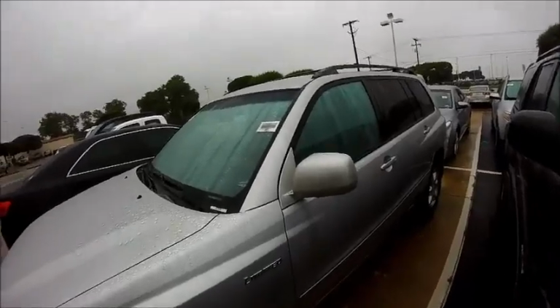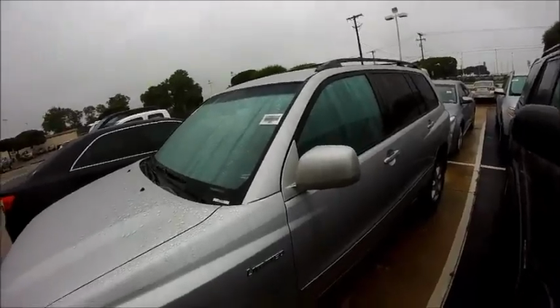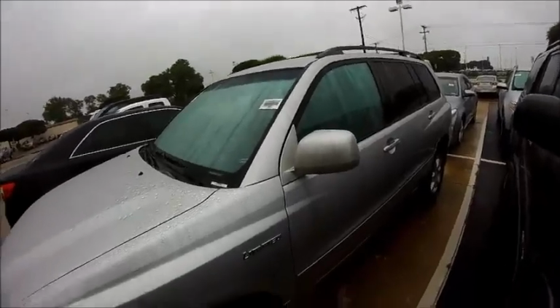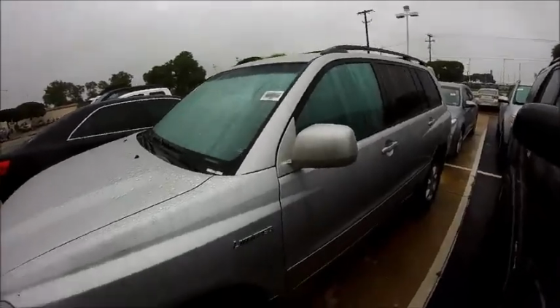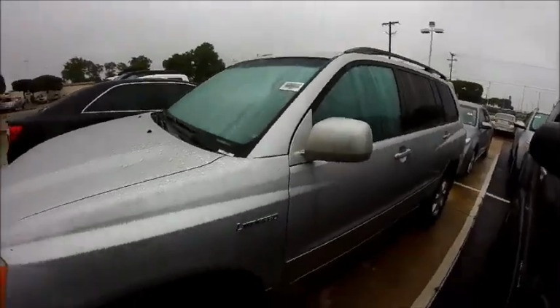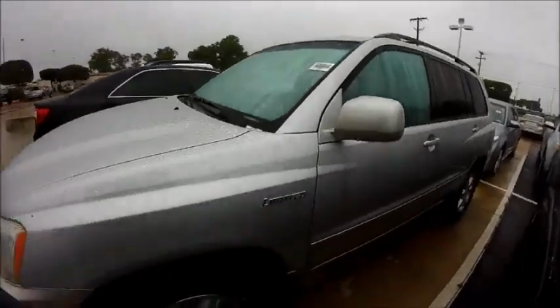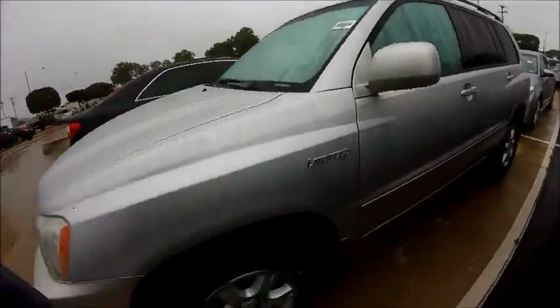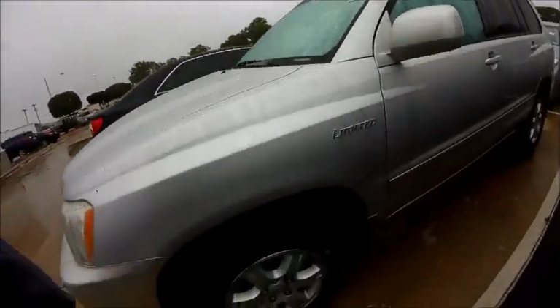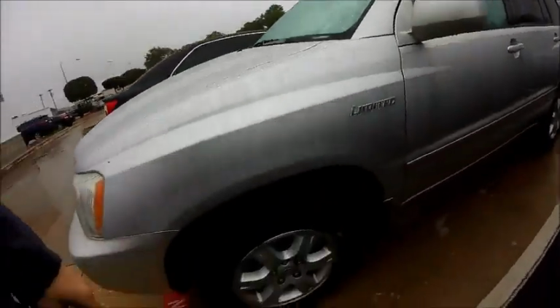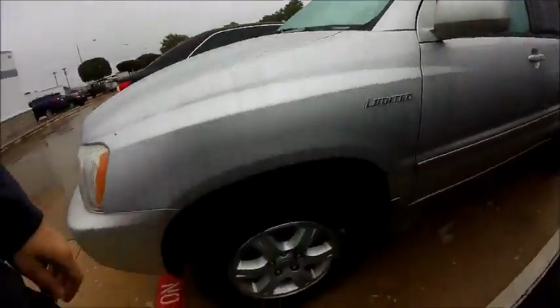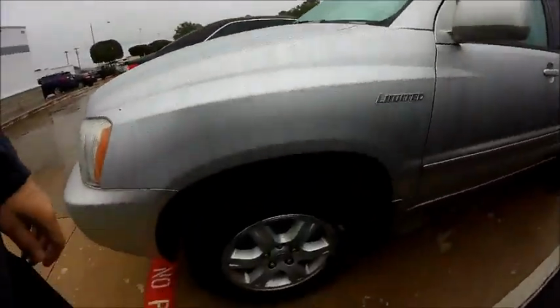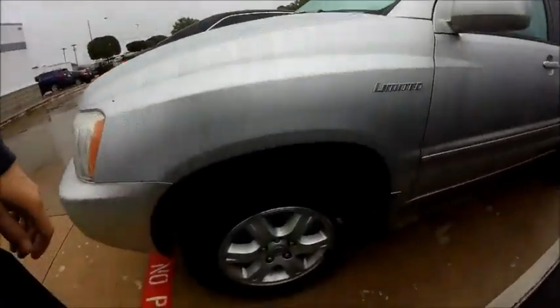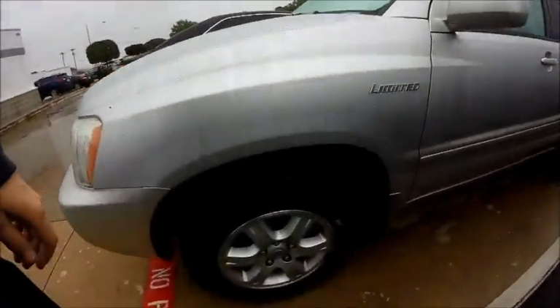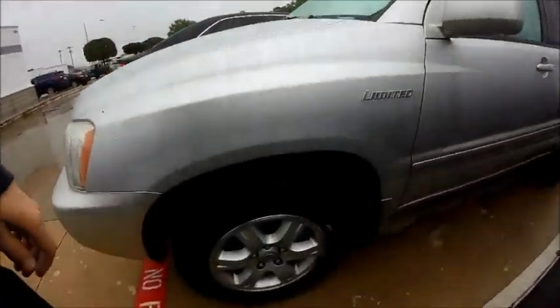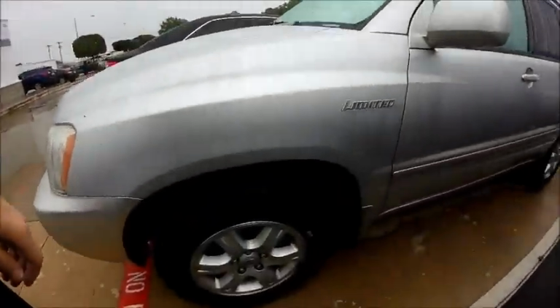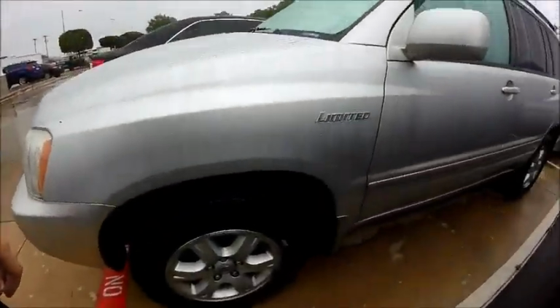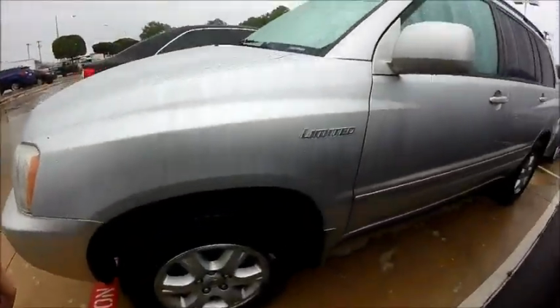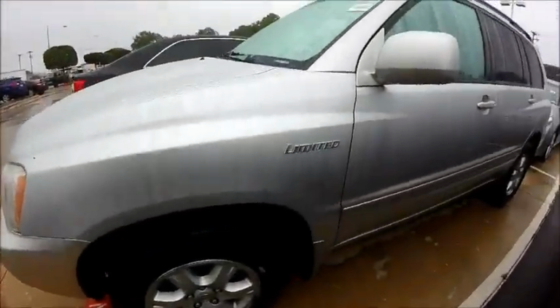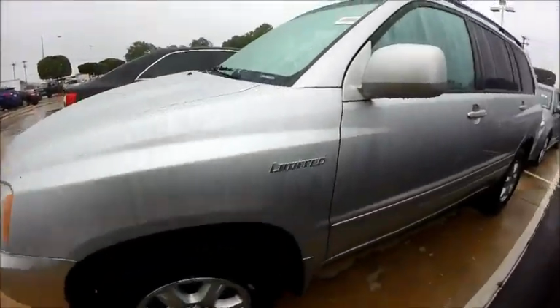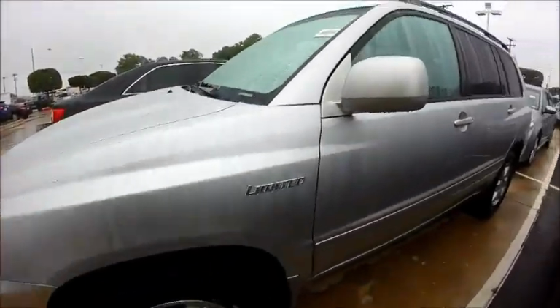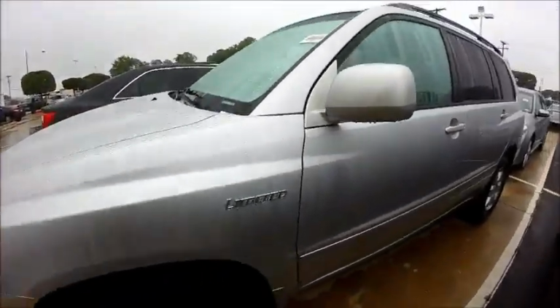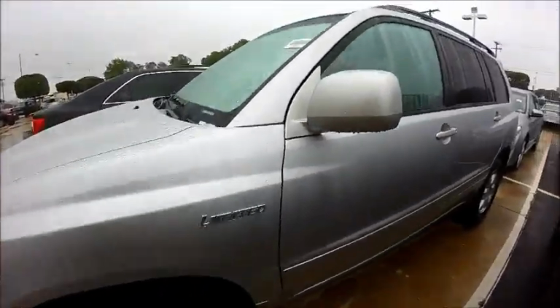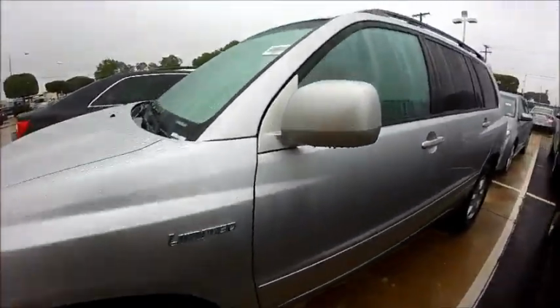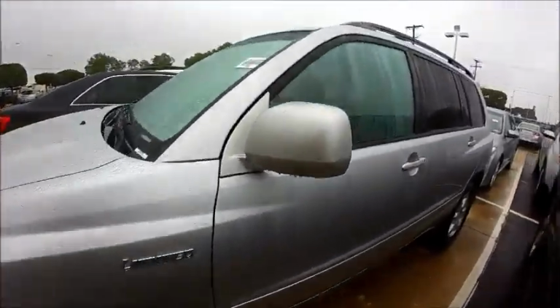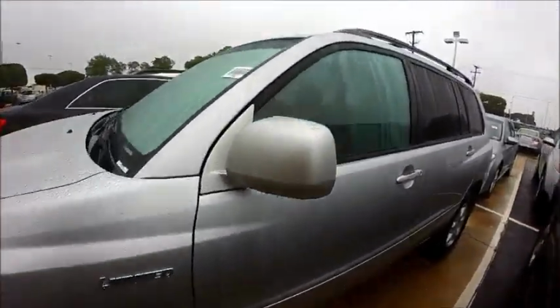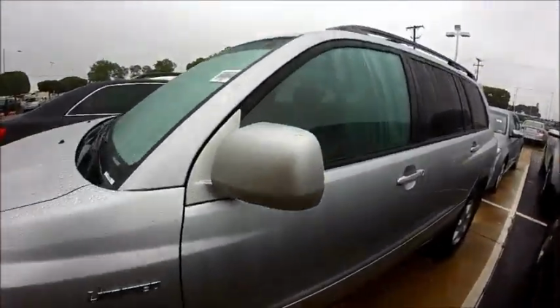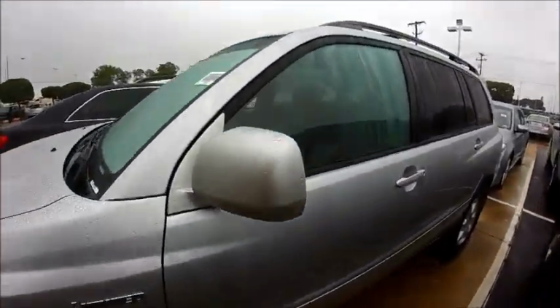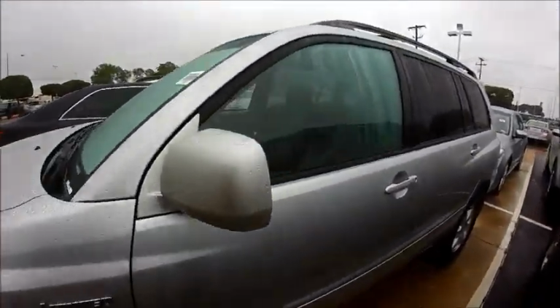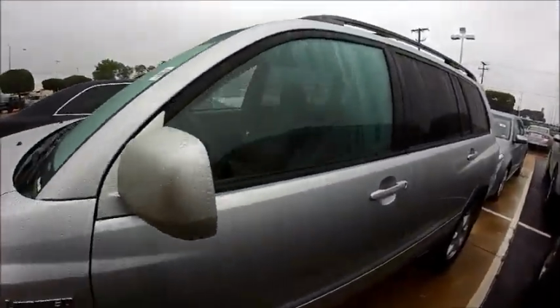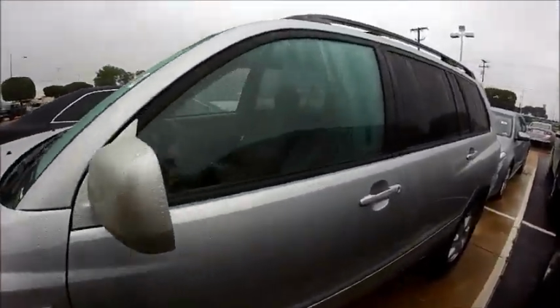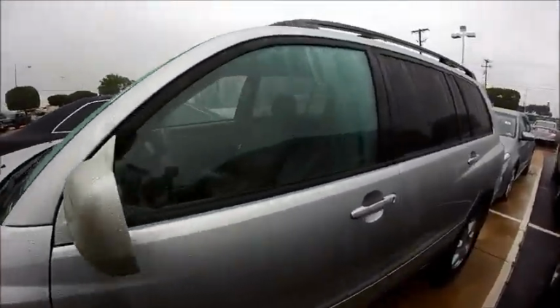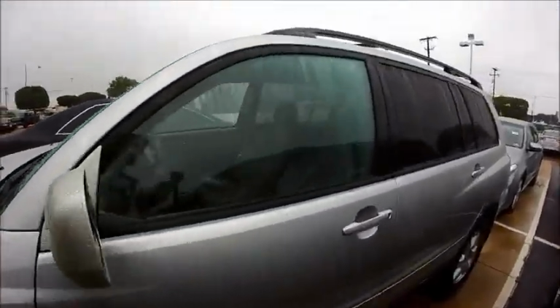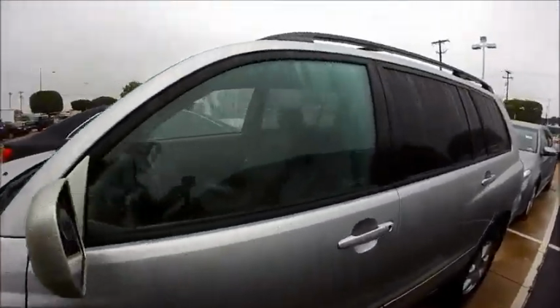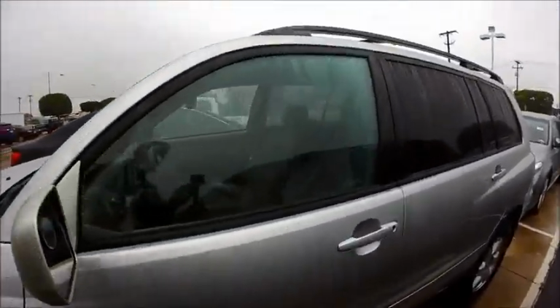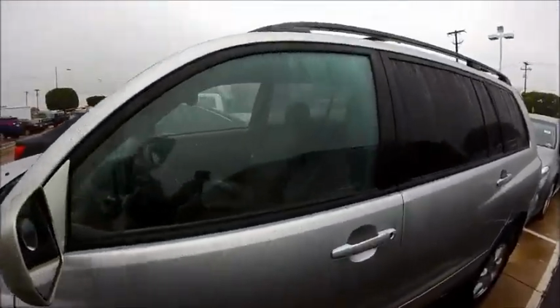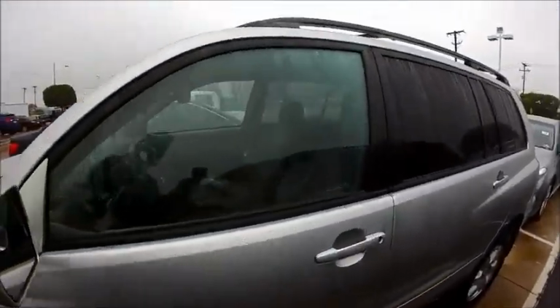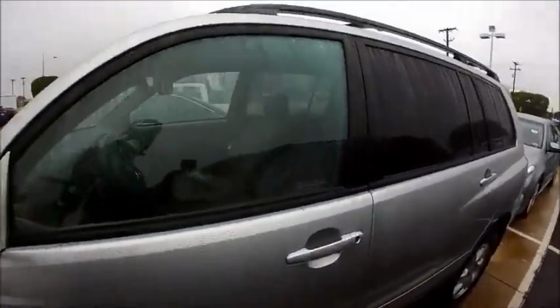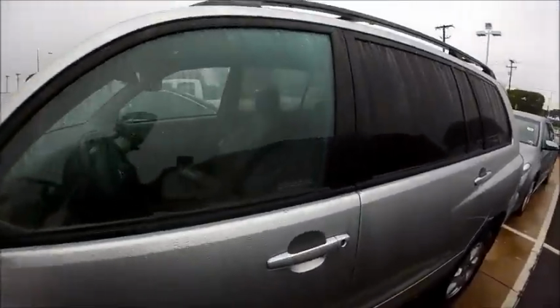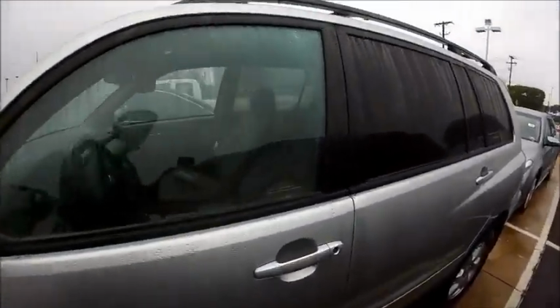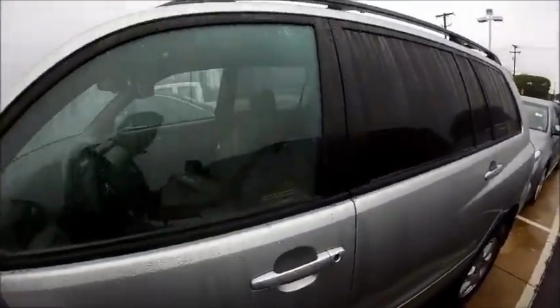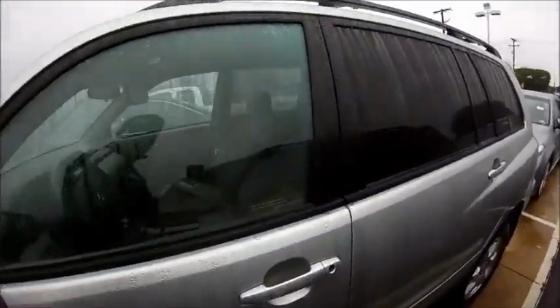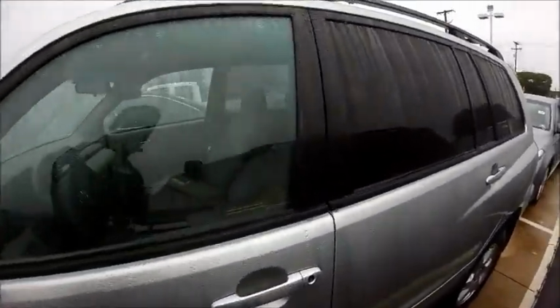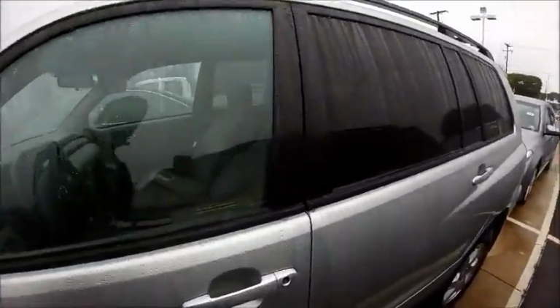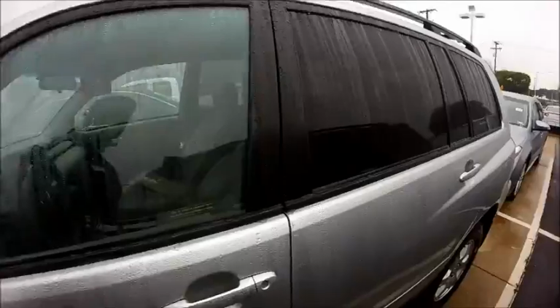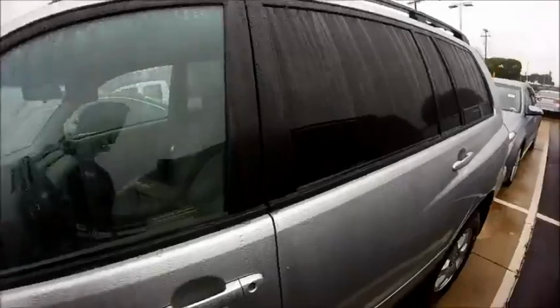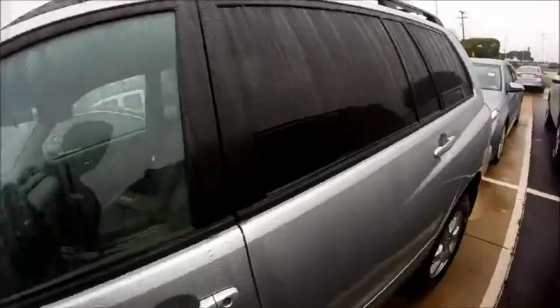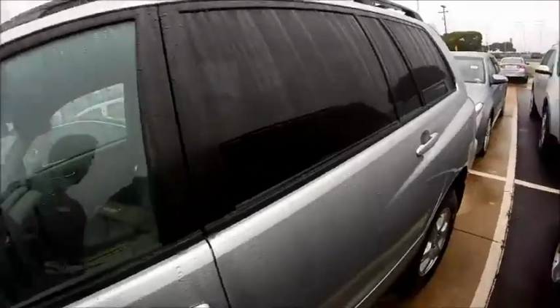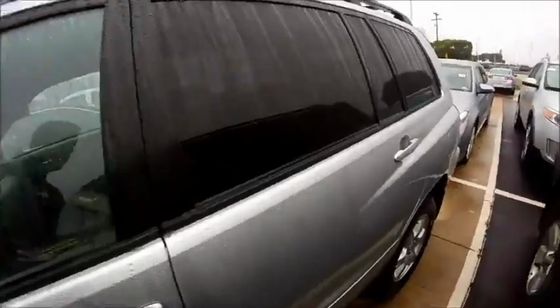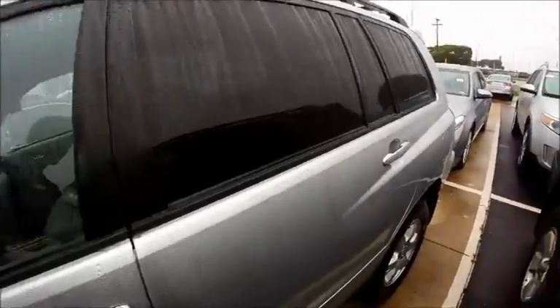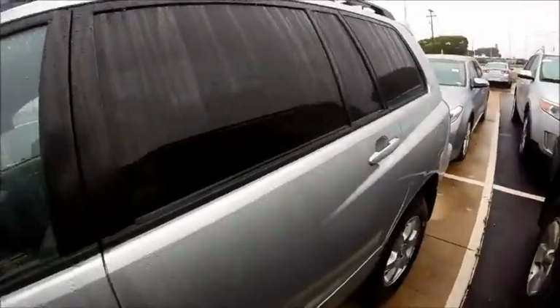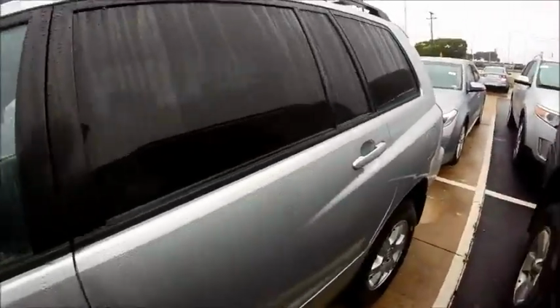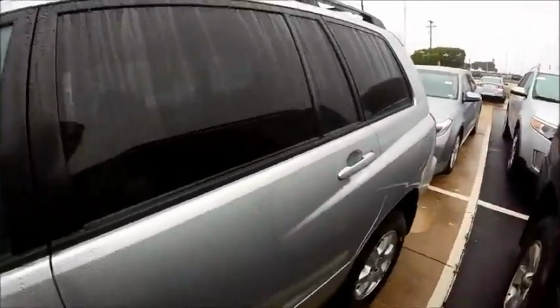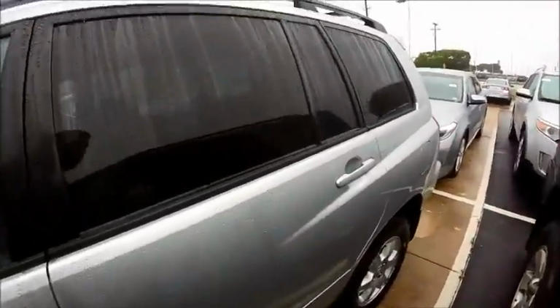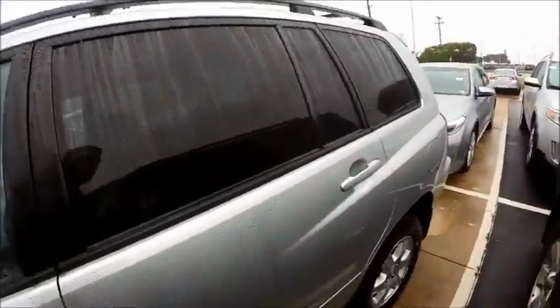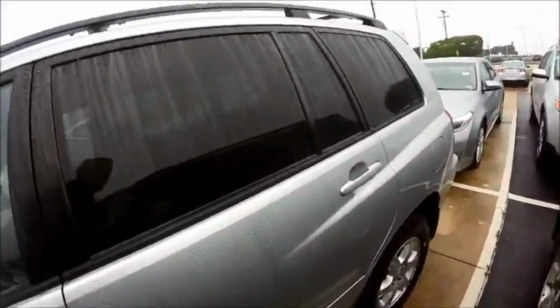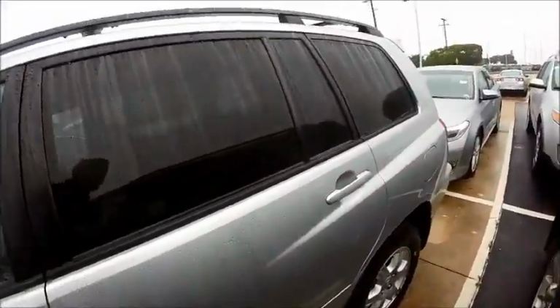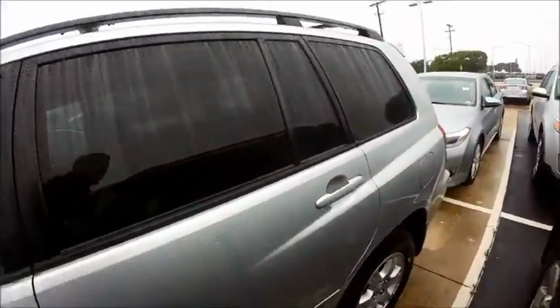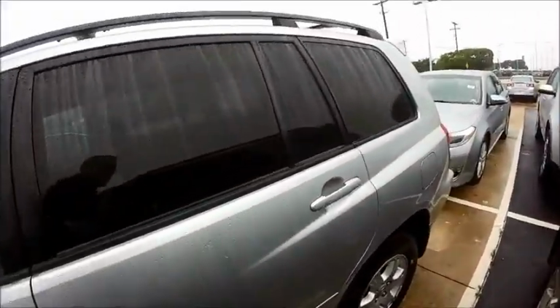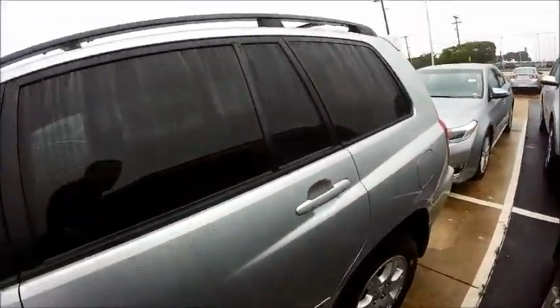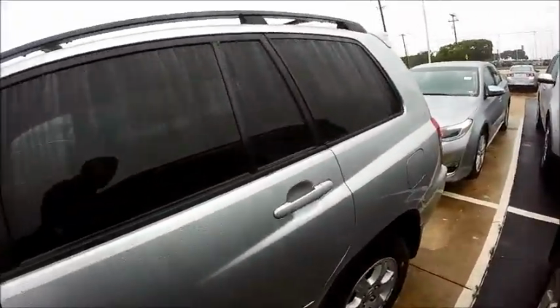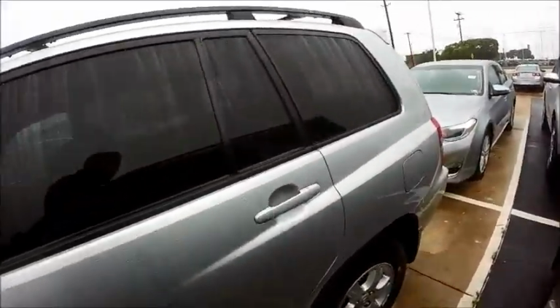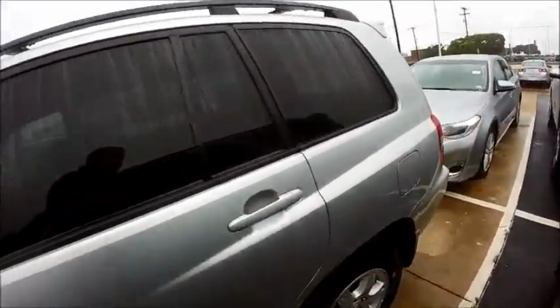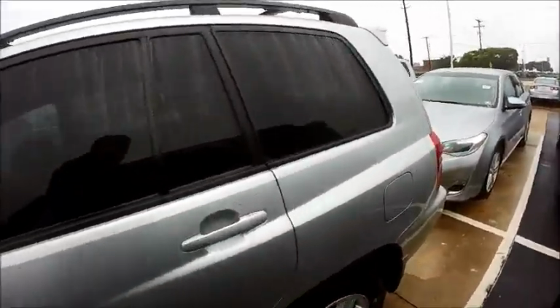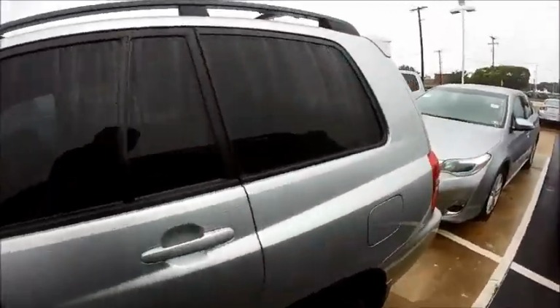Let's see here, see the rims on this side. Limited edition, so it's got the leather perforated seats and the wood trim grain on it.